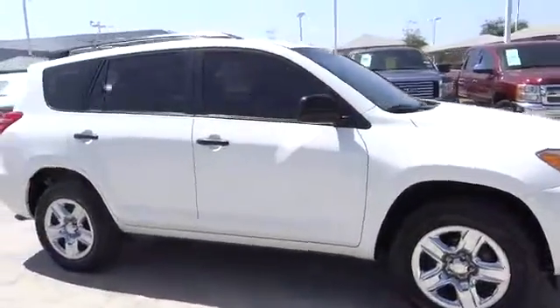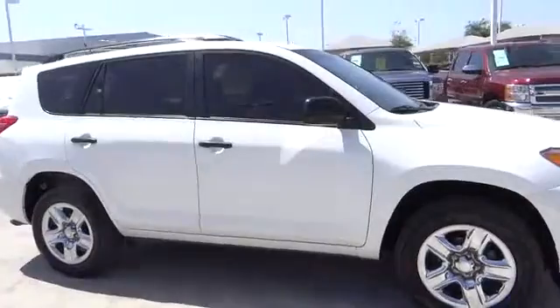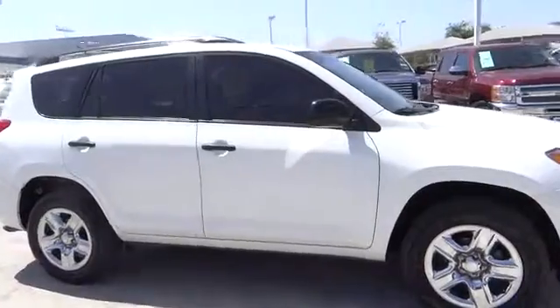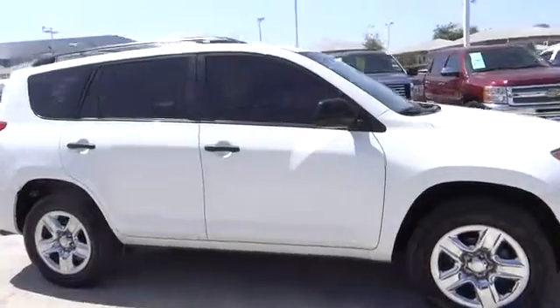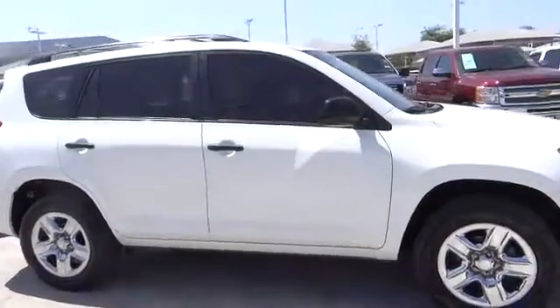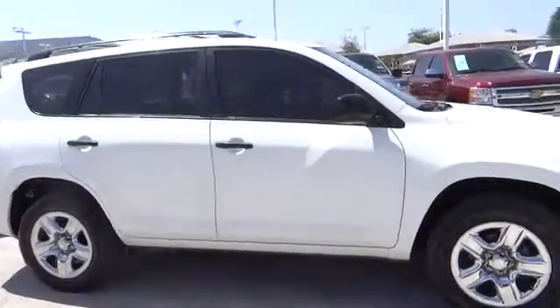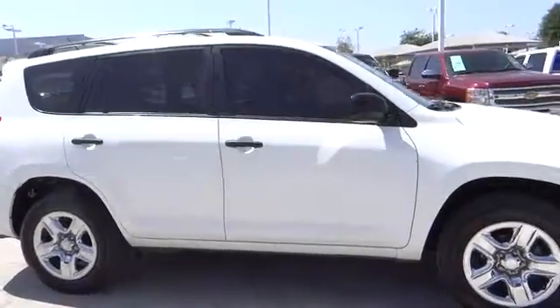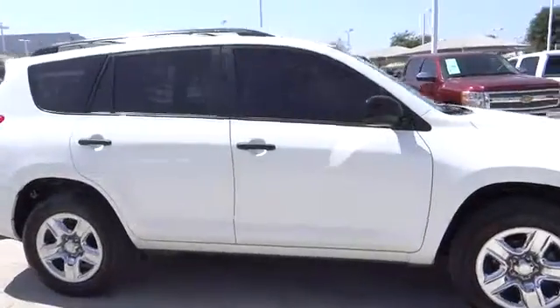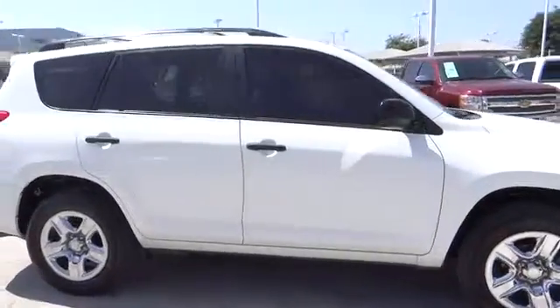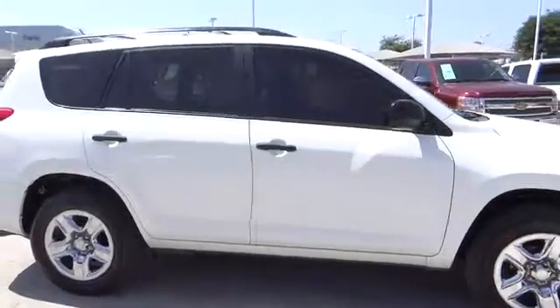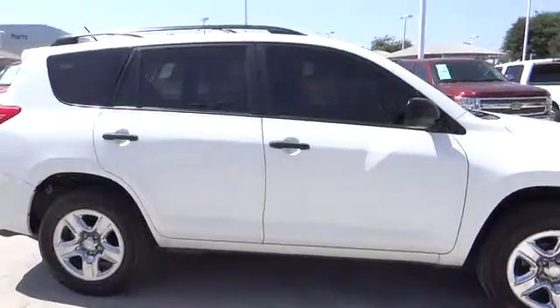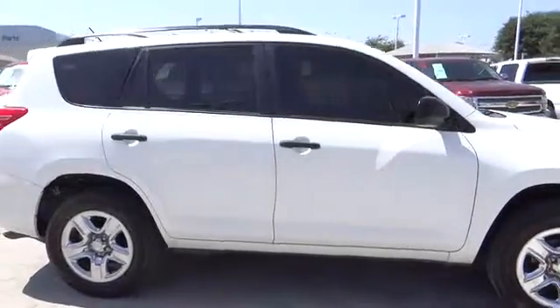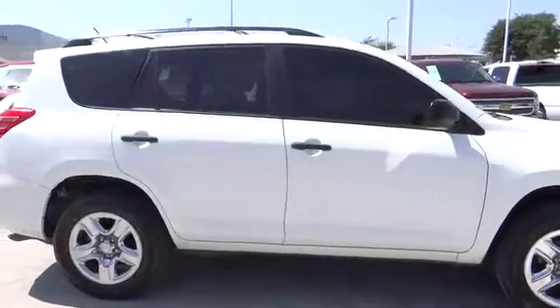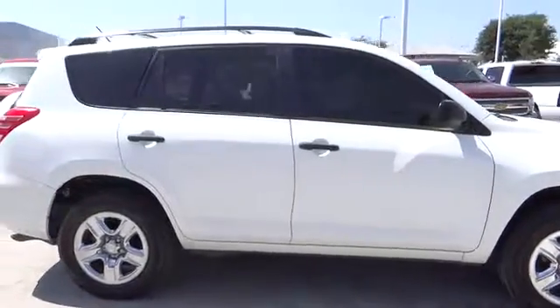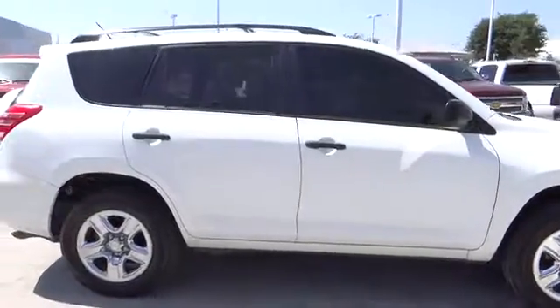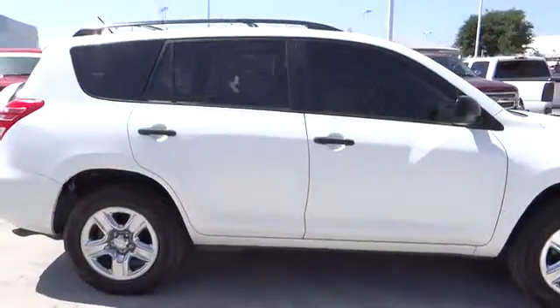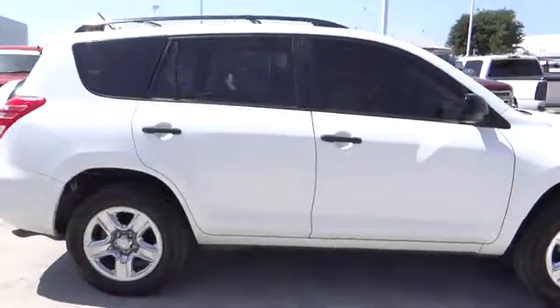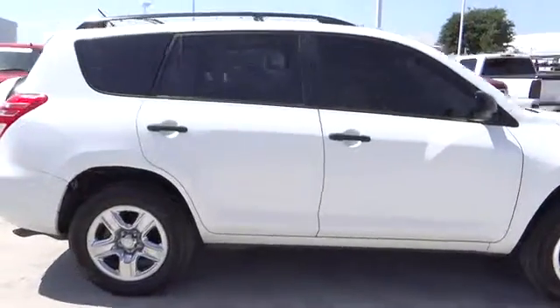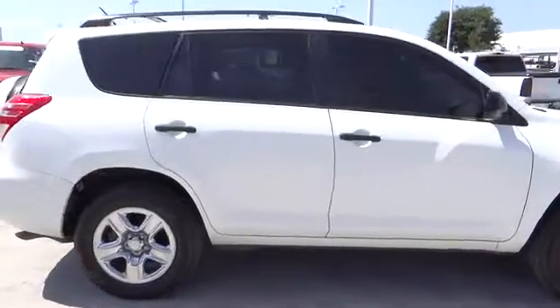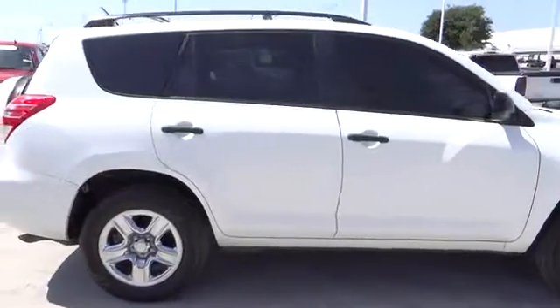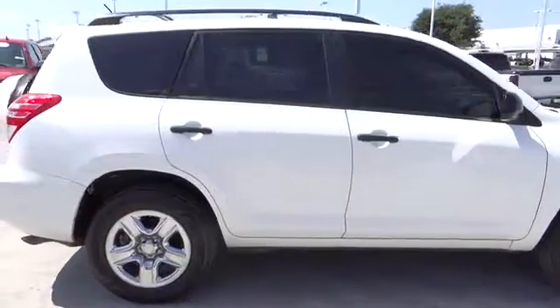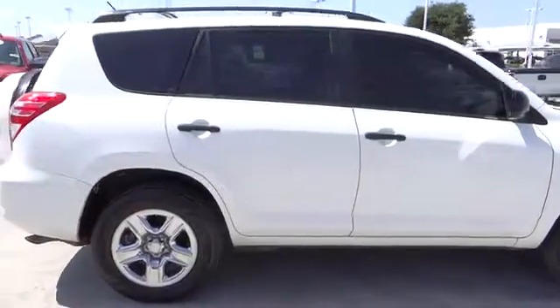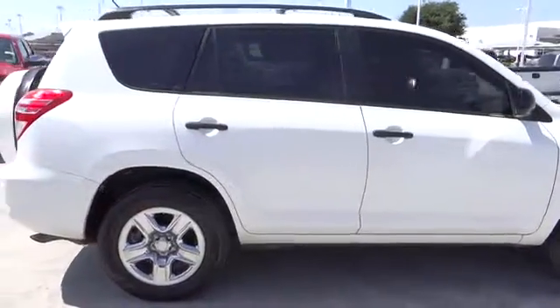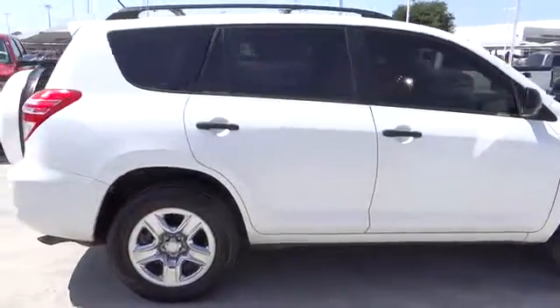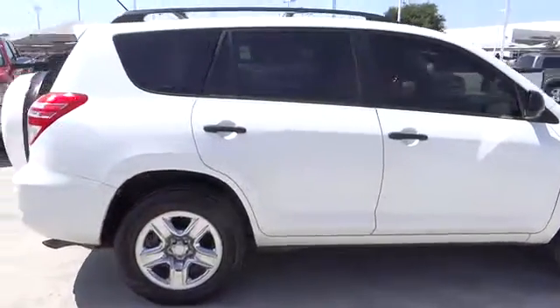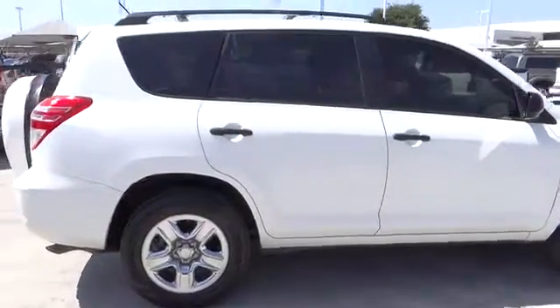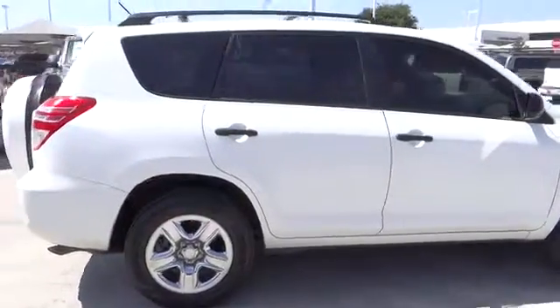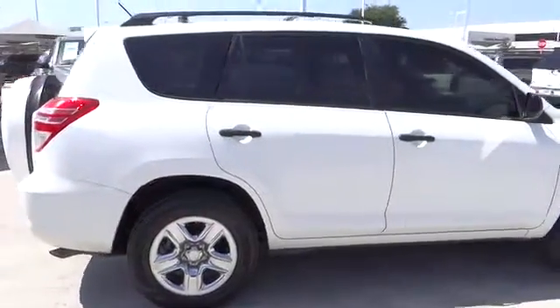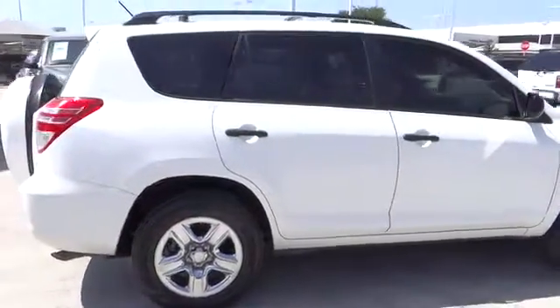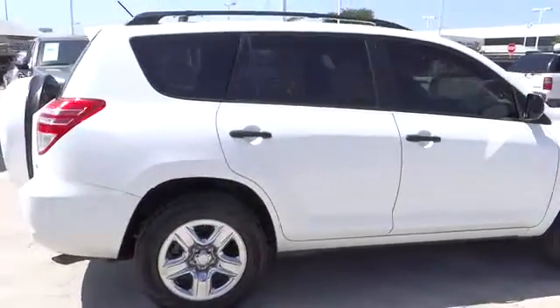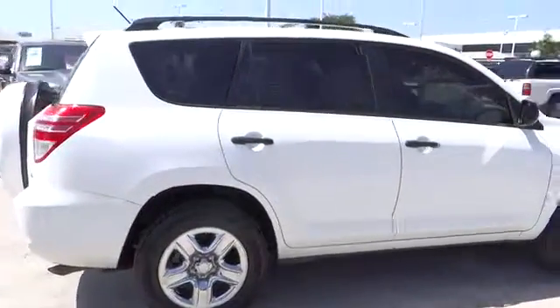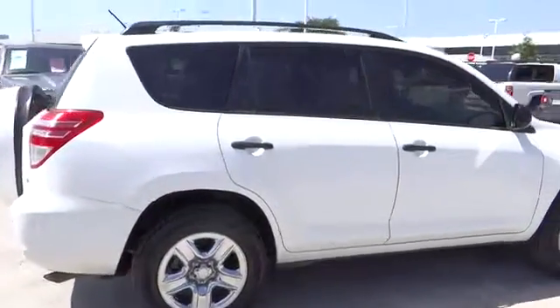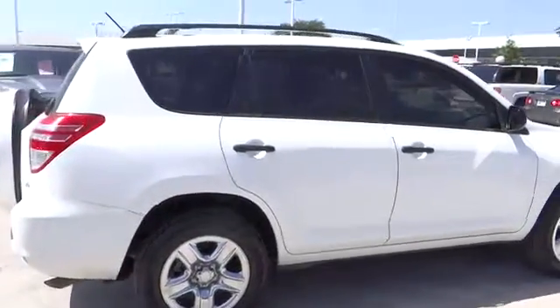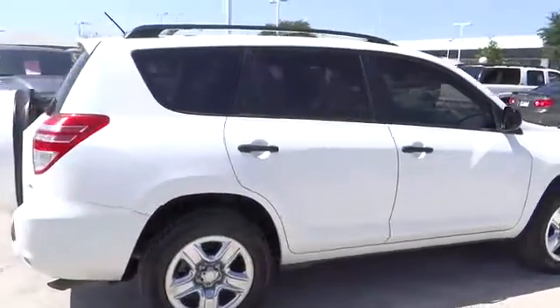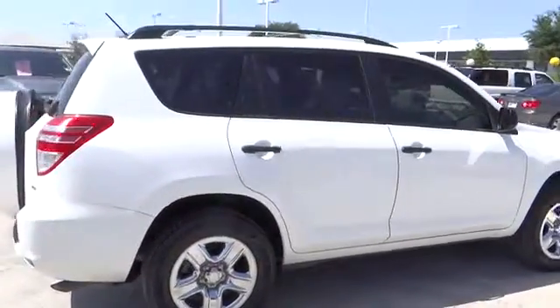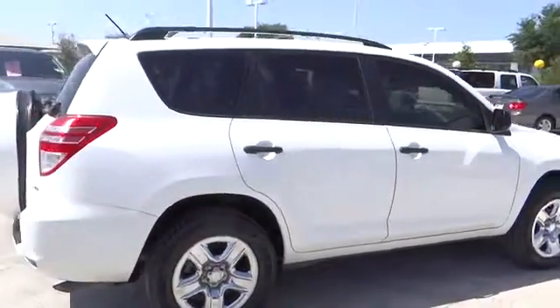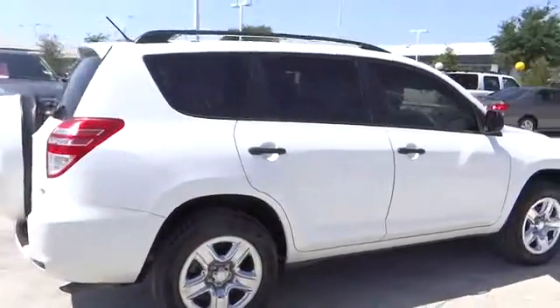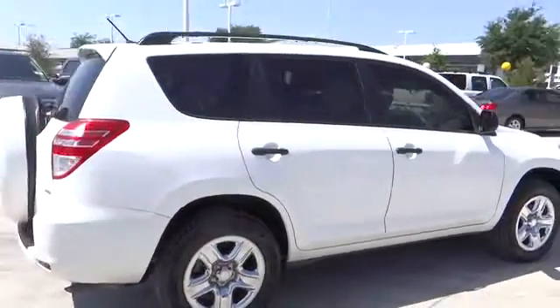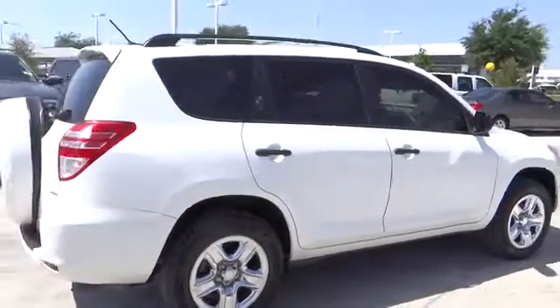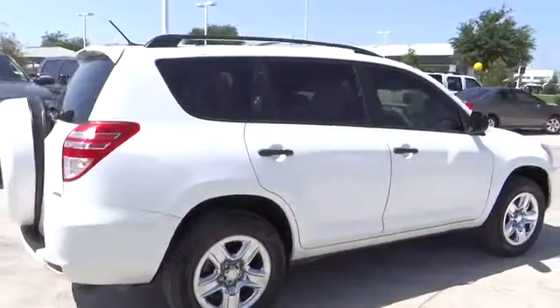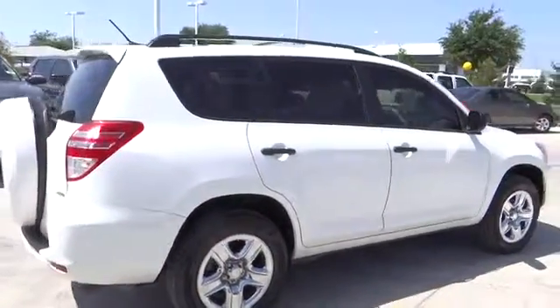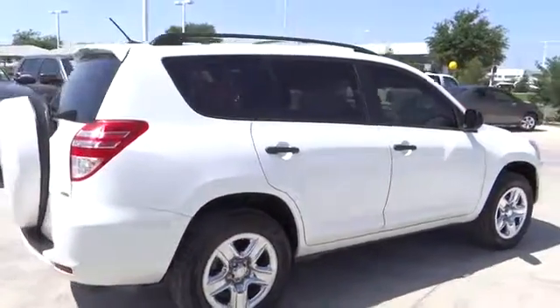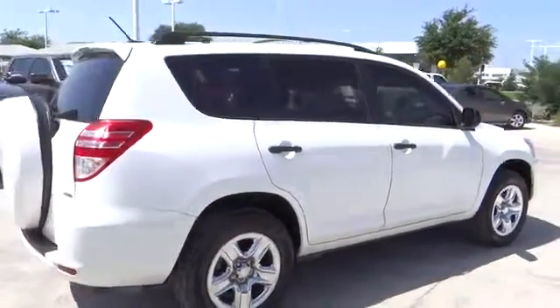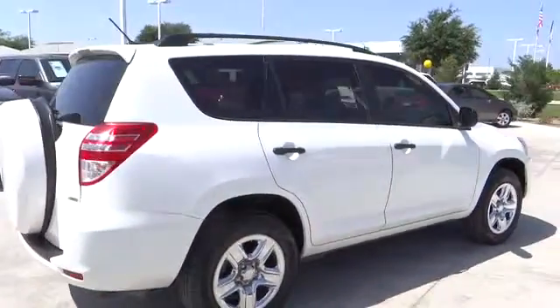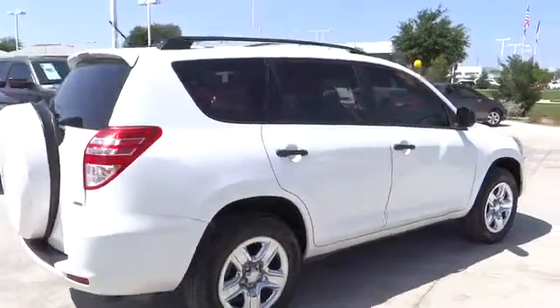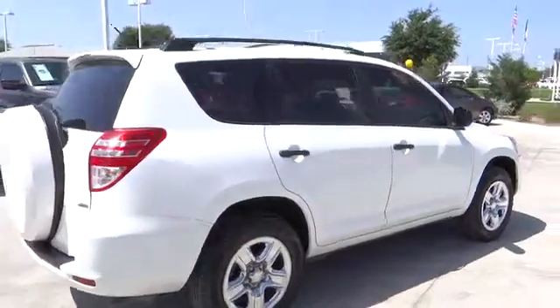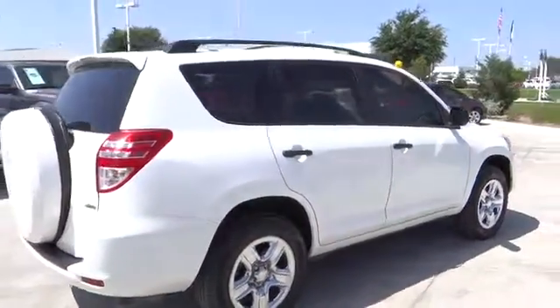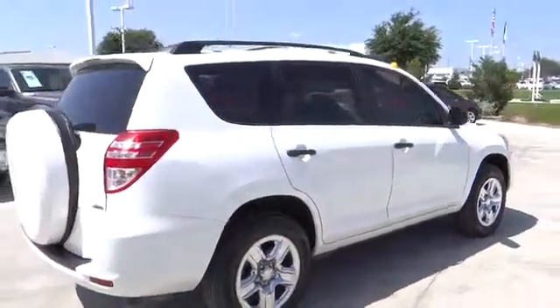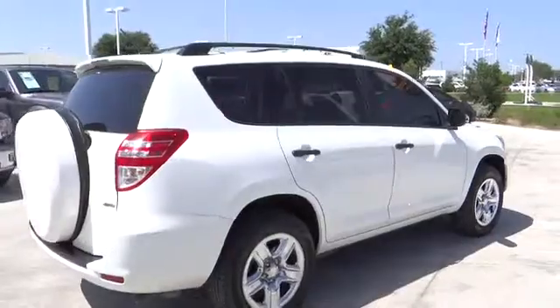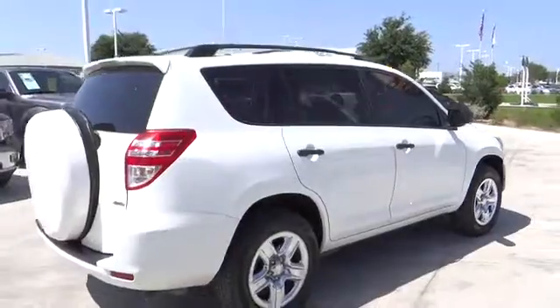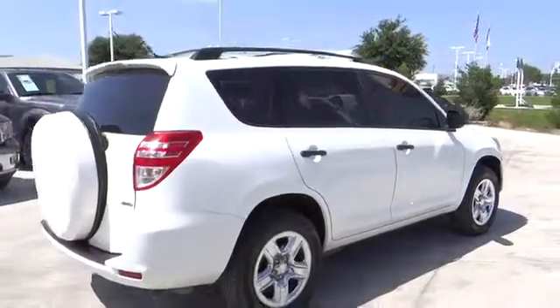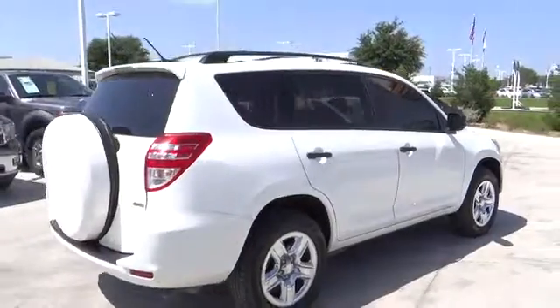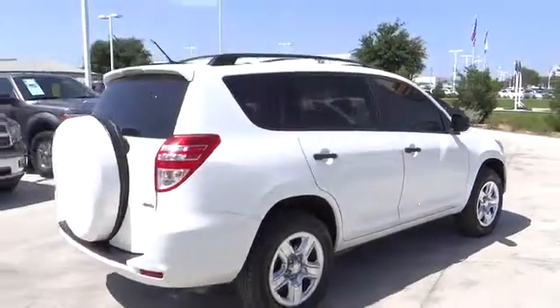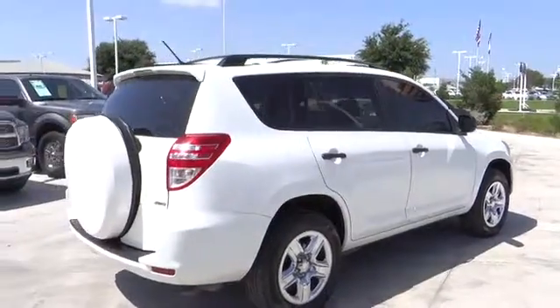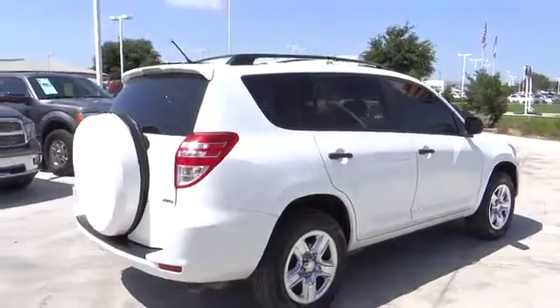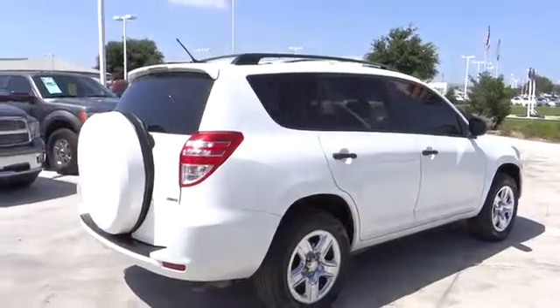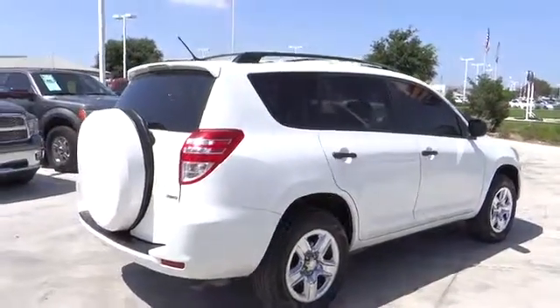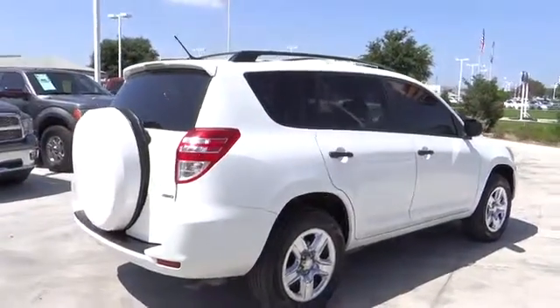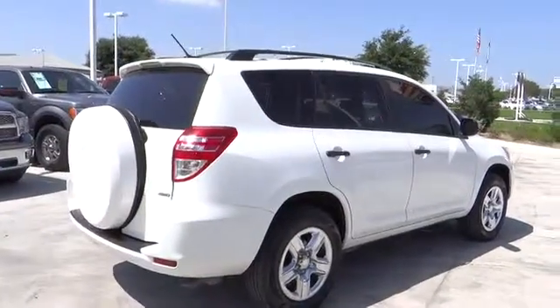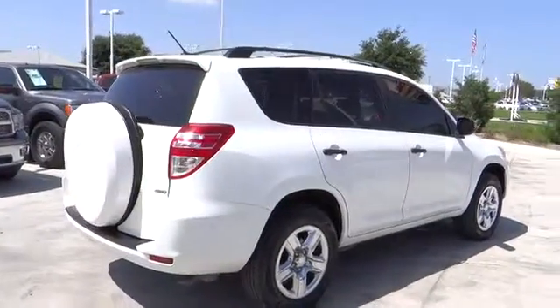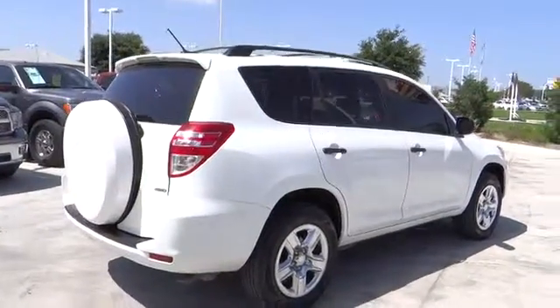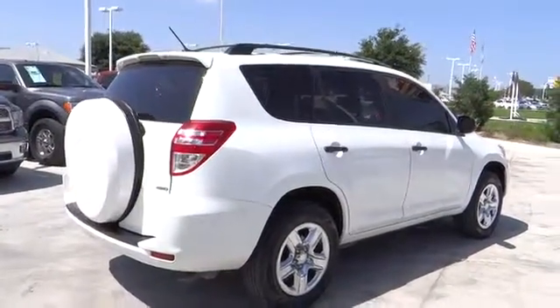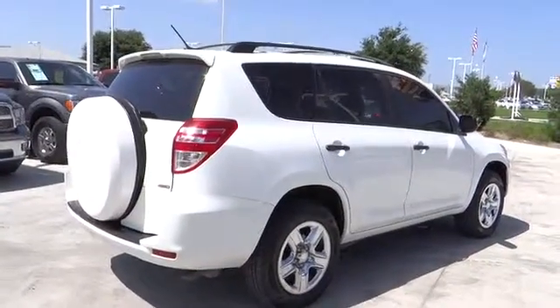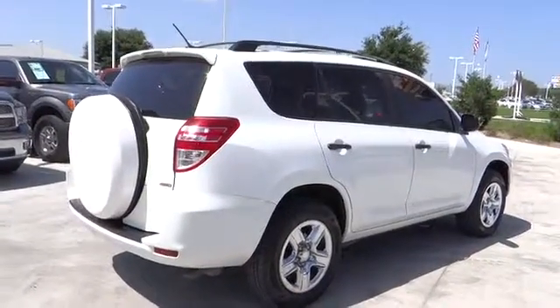This highly evolved, well-packaged crossover SUV lets you have it all and is priced below $20,000.